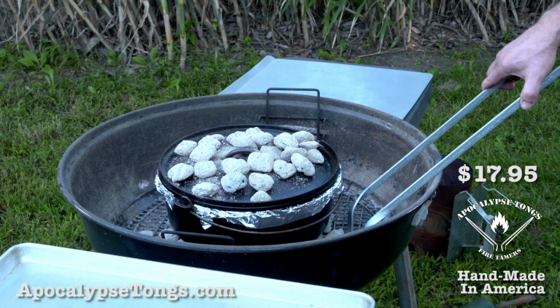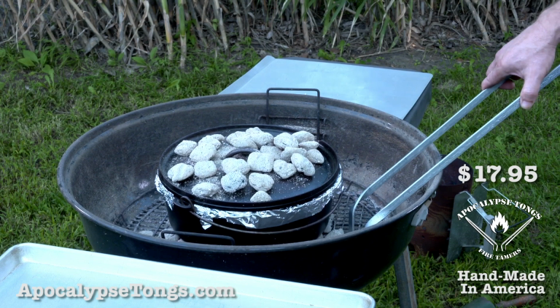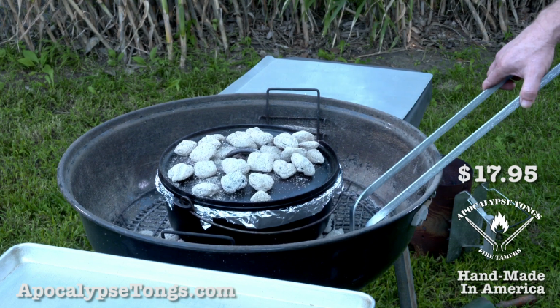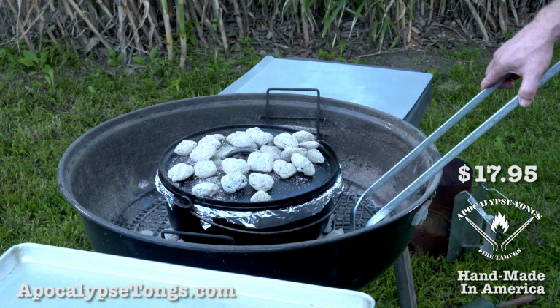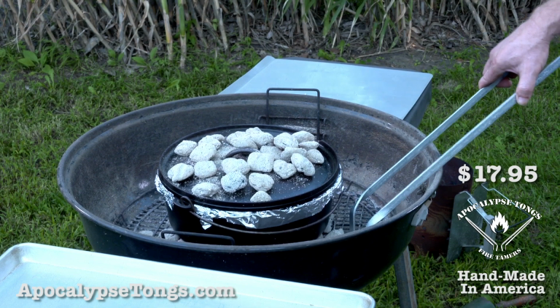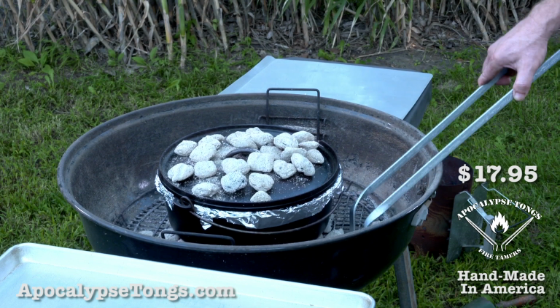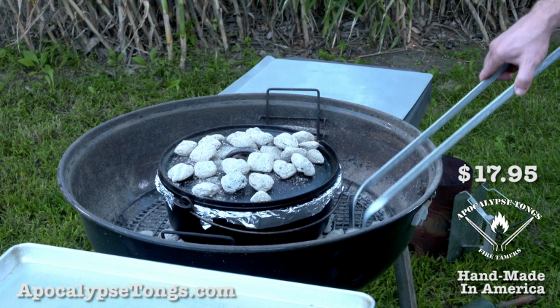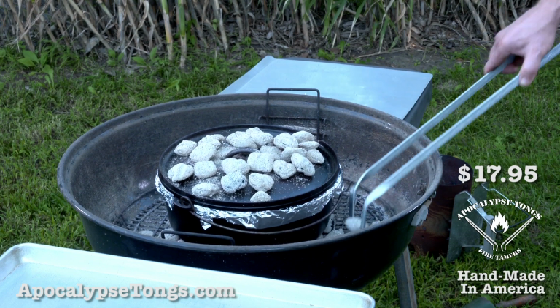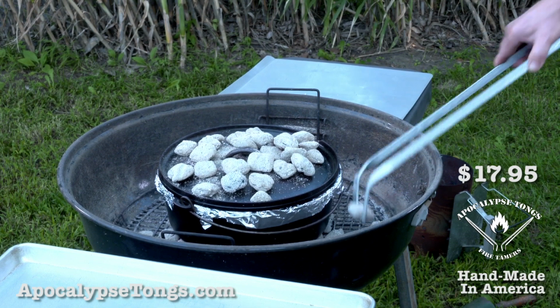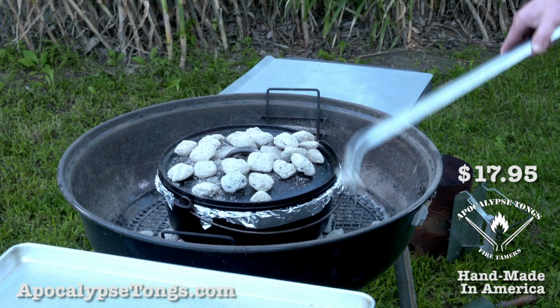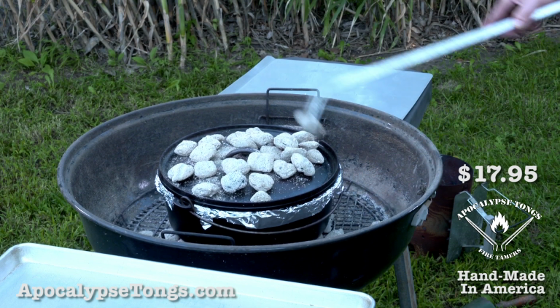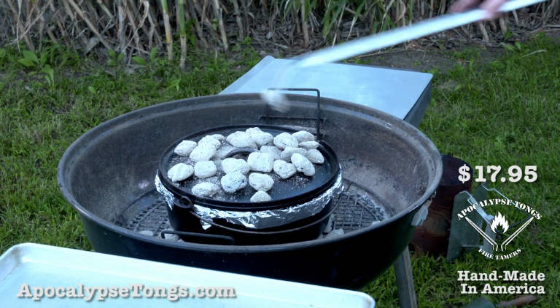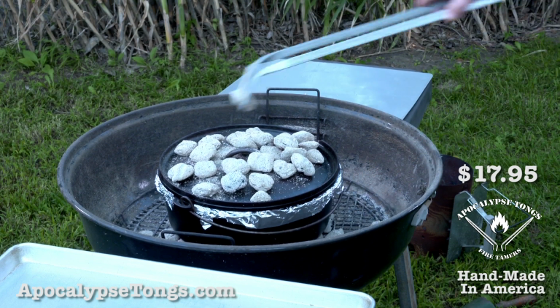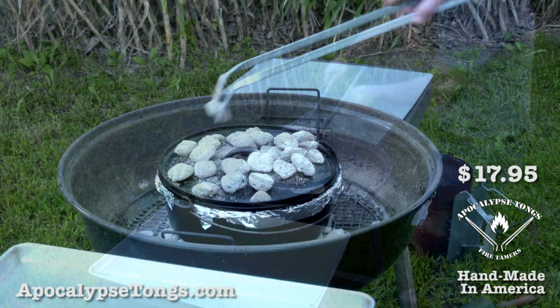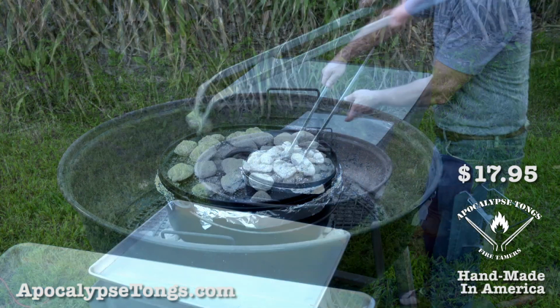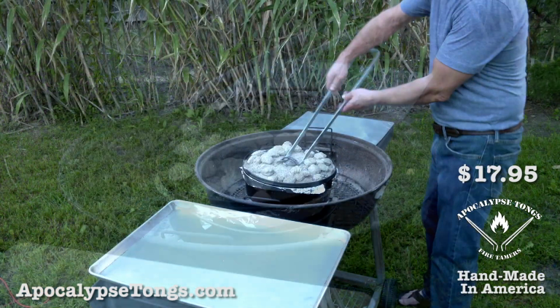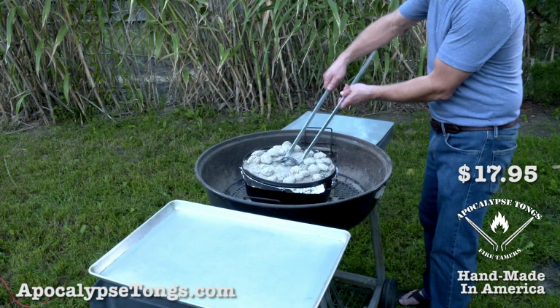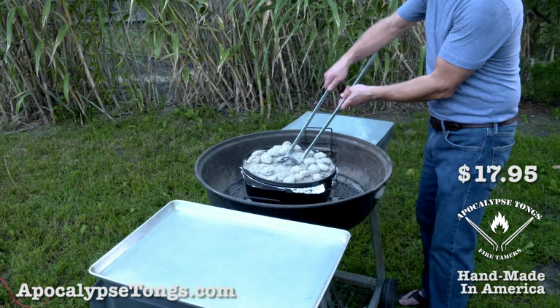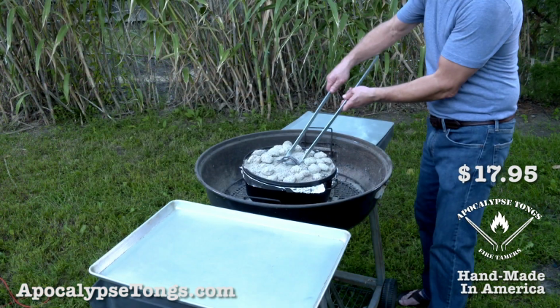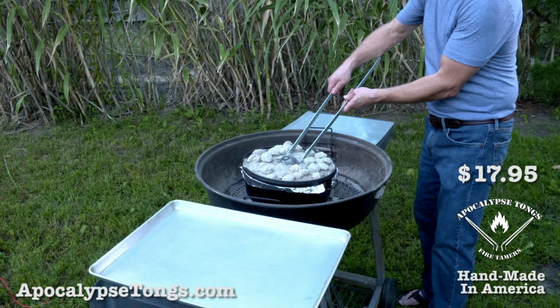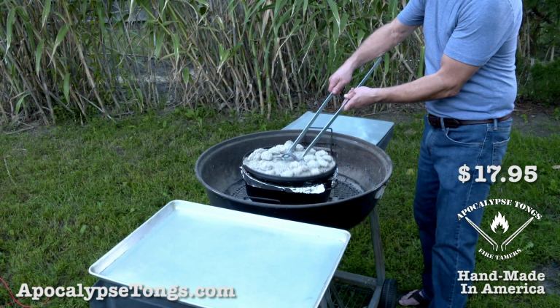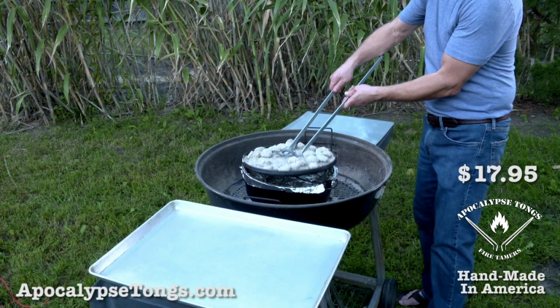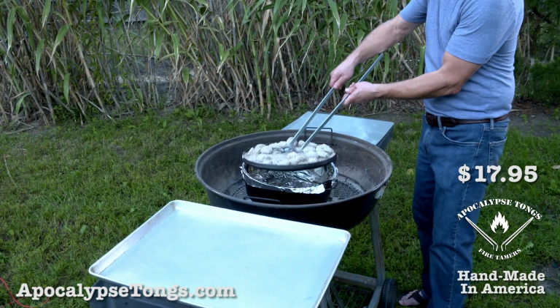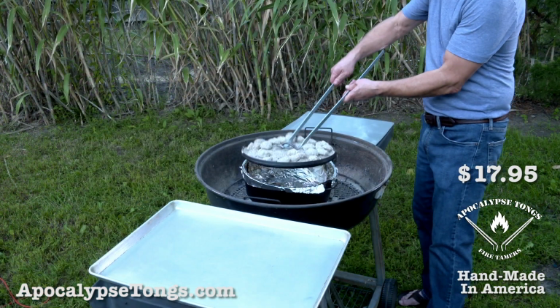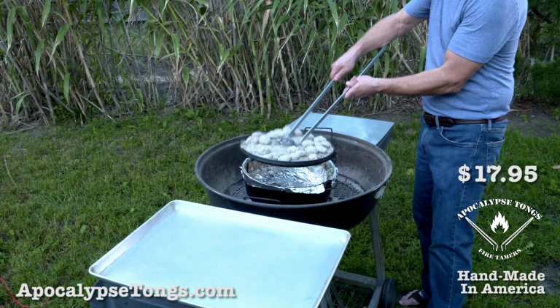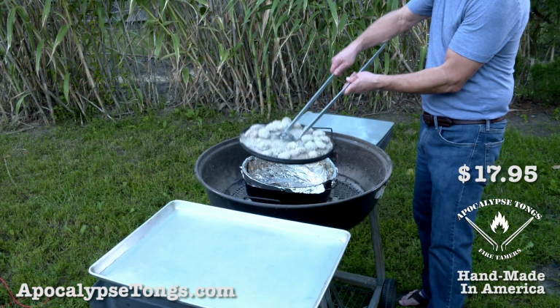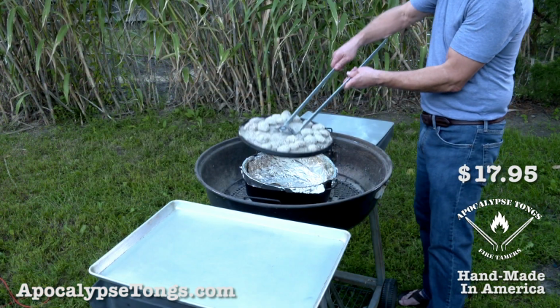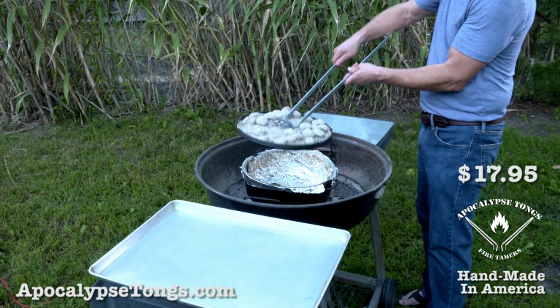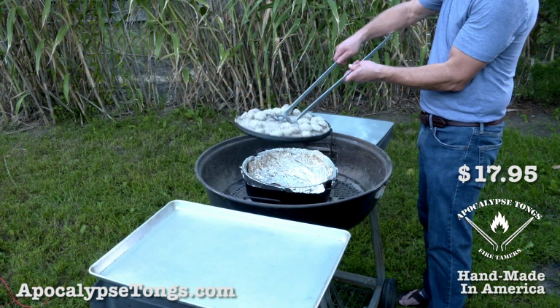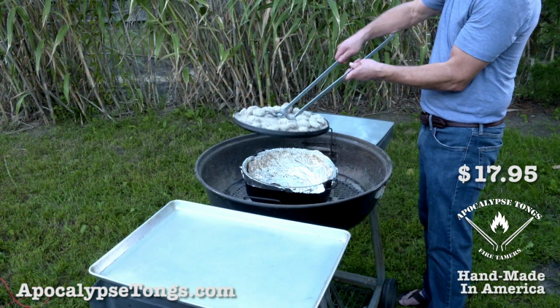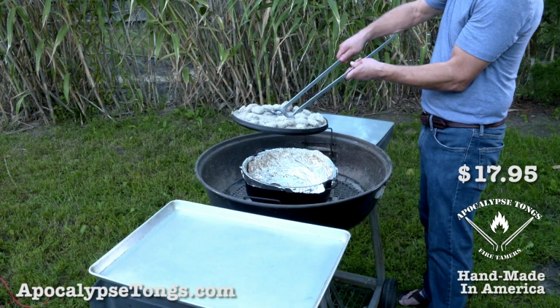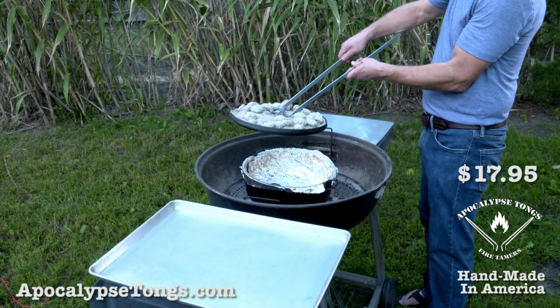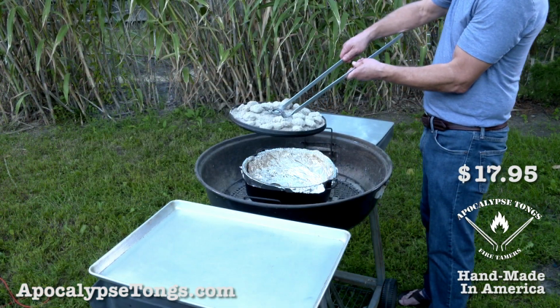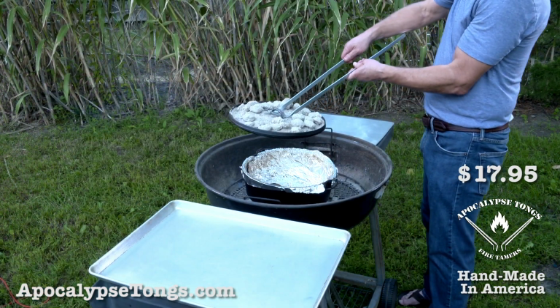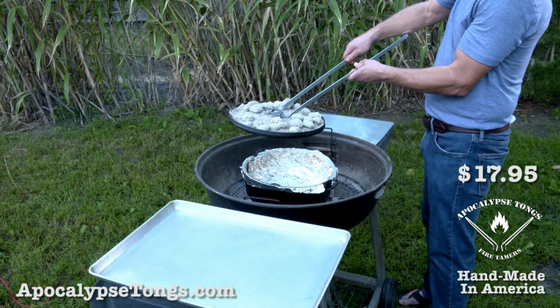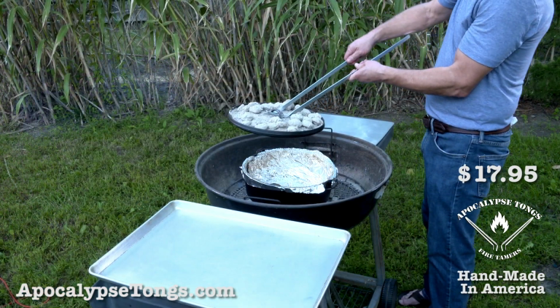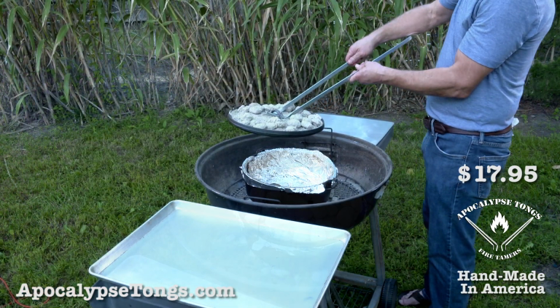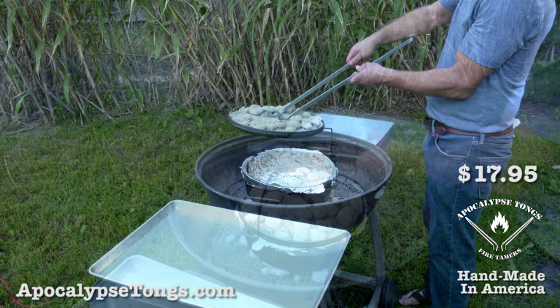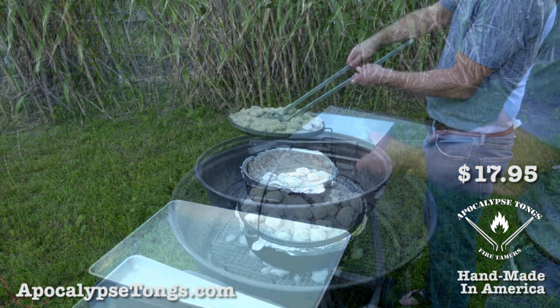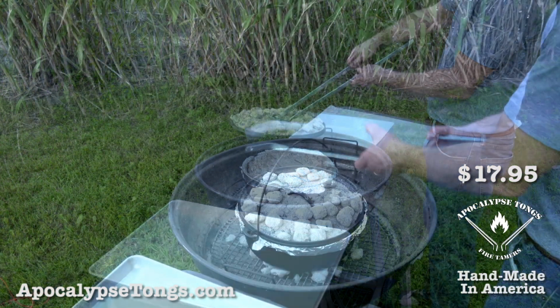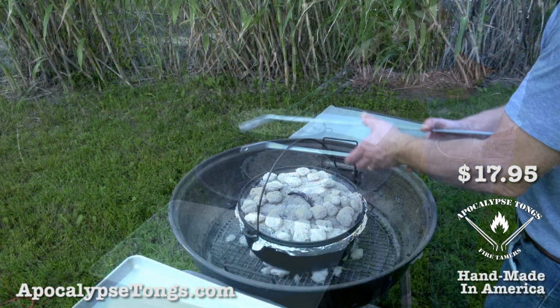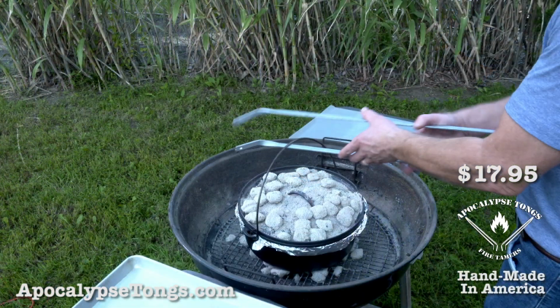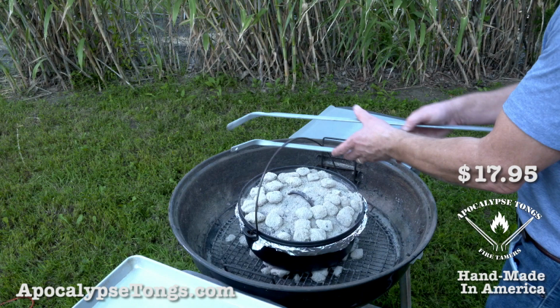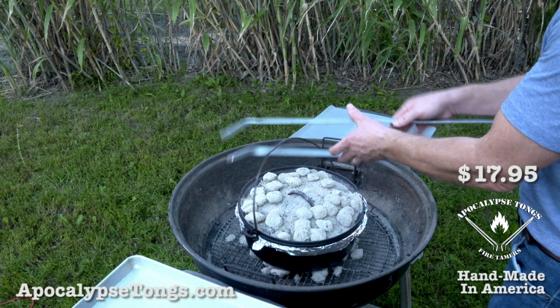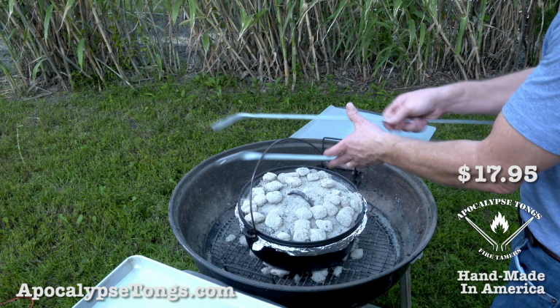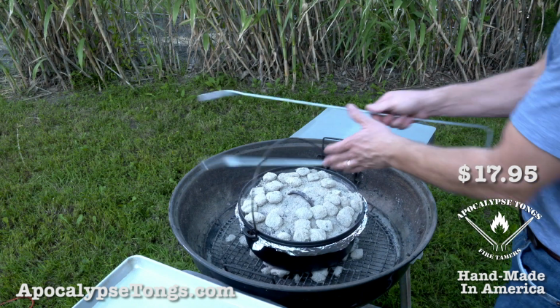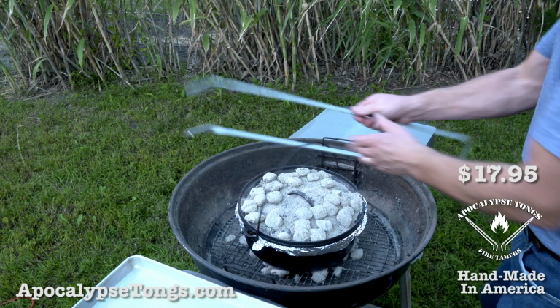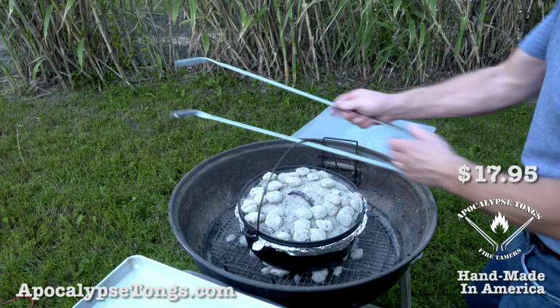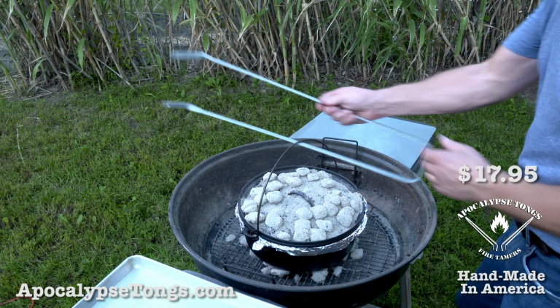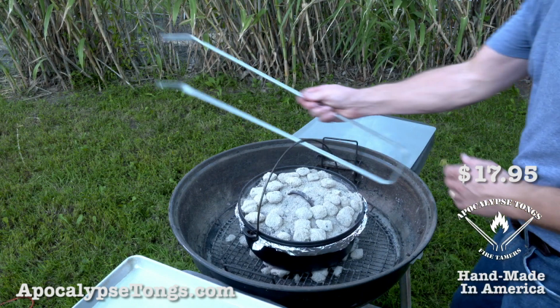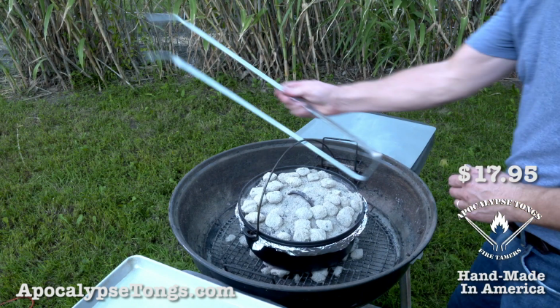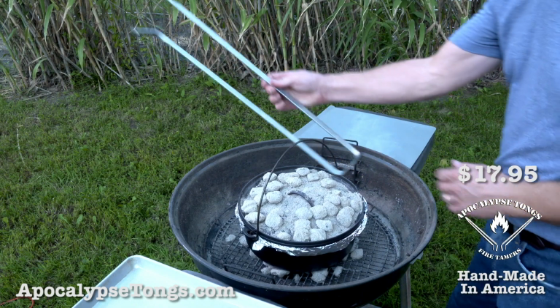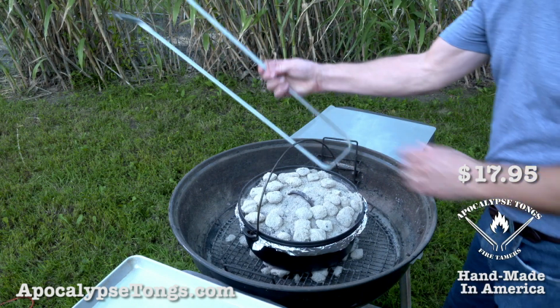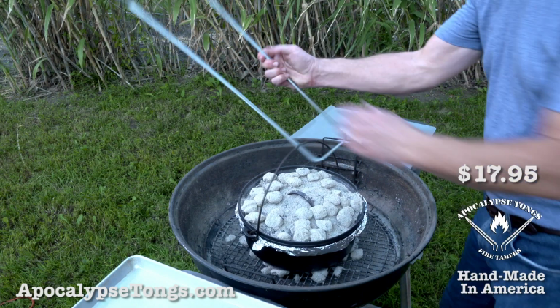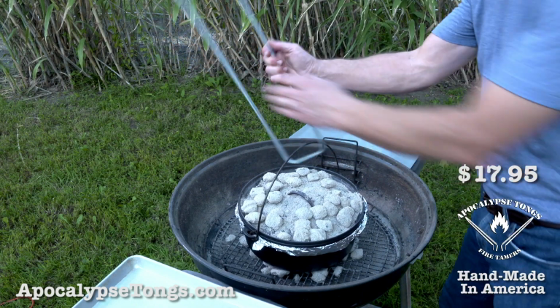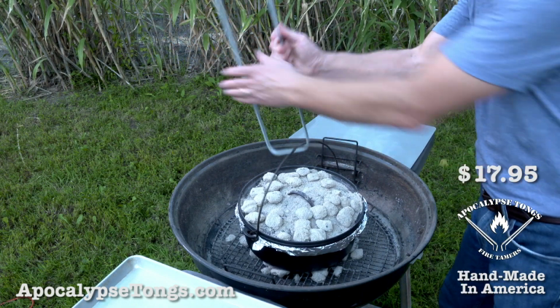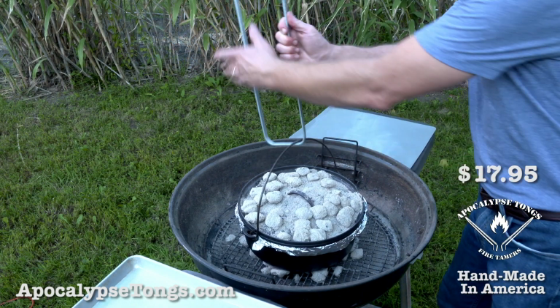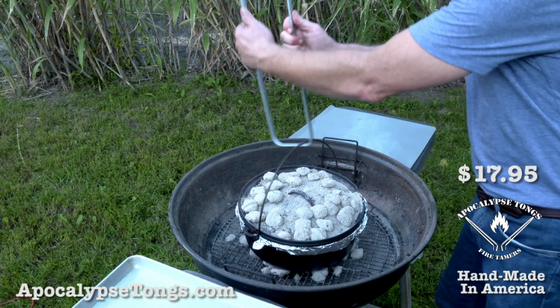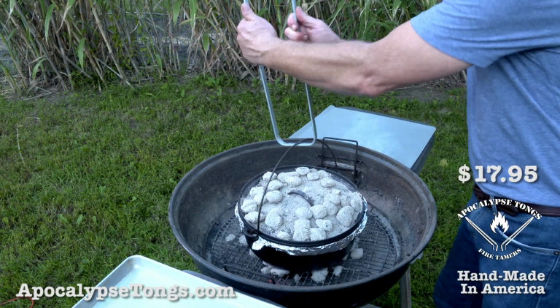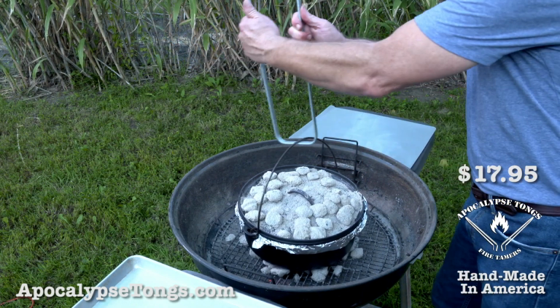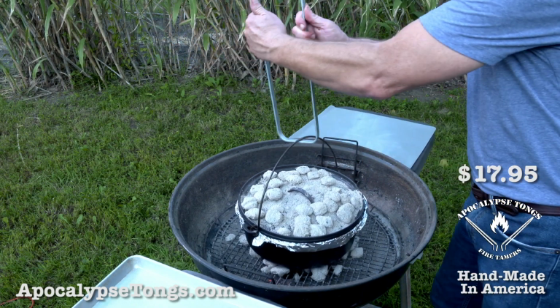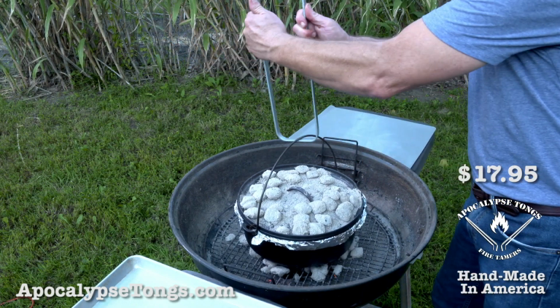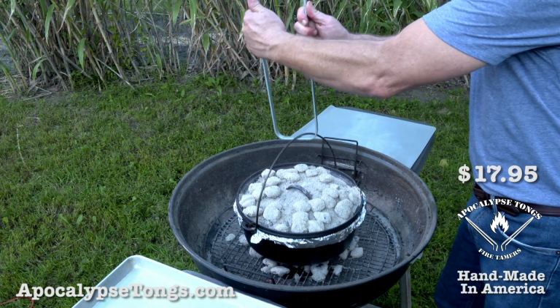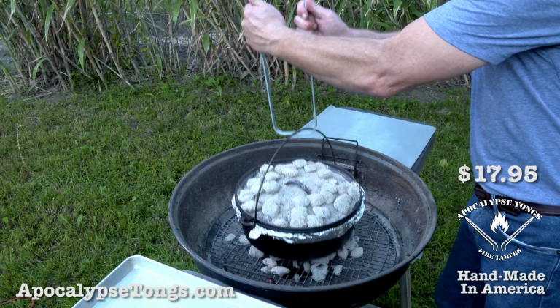If you're a Dutch oven chef, now you can handle the lid without spilling the top coals, and move the whole oven when it's time to eat.